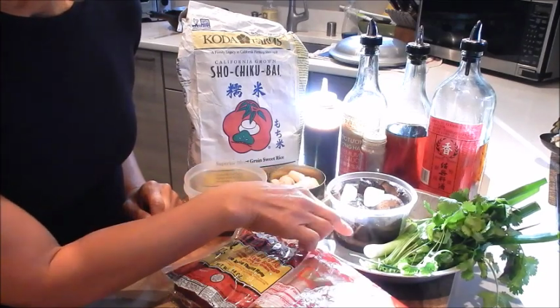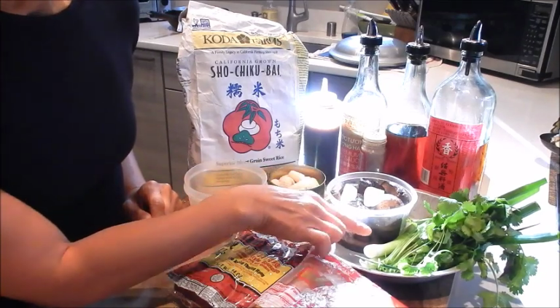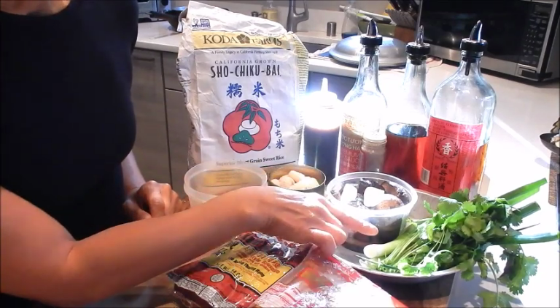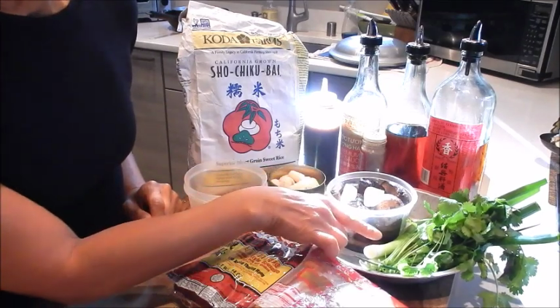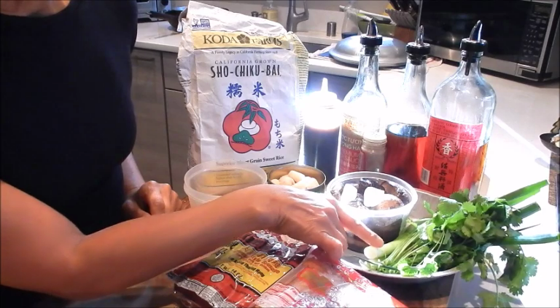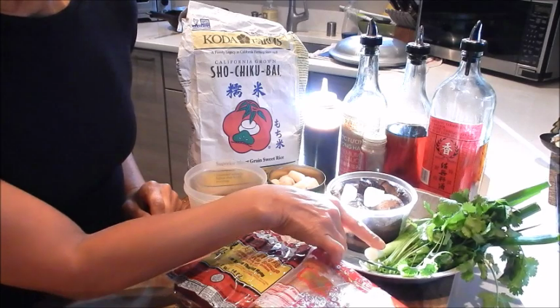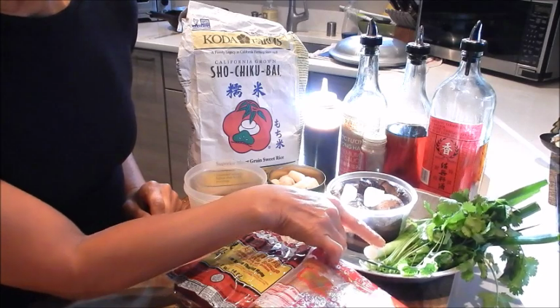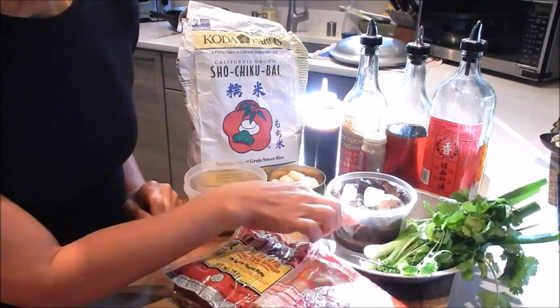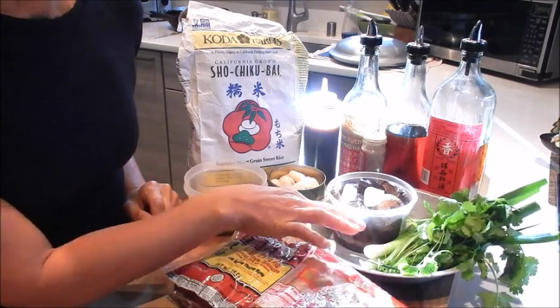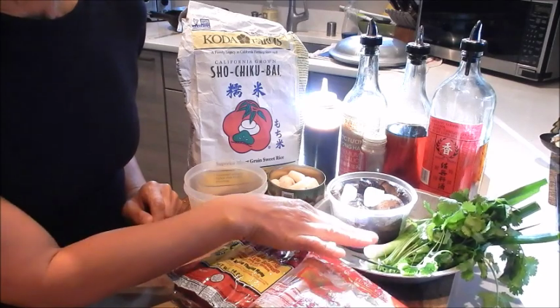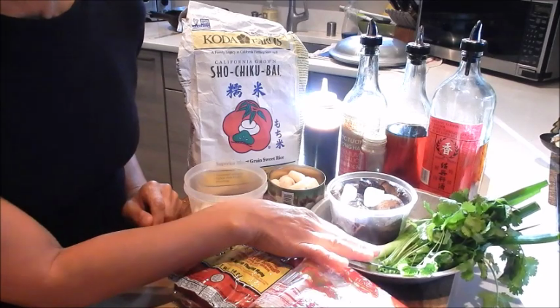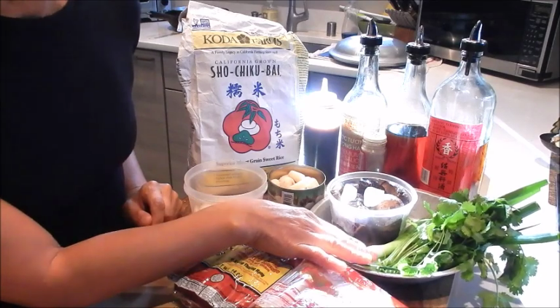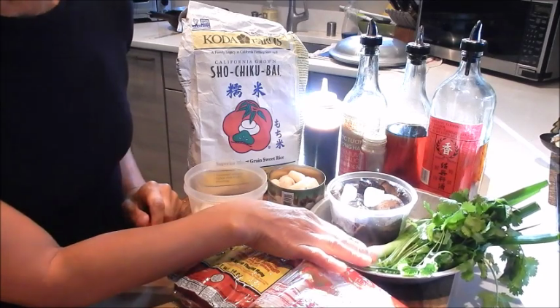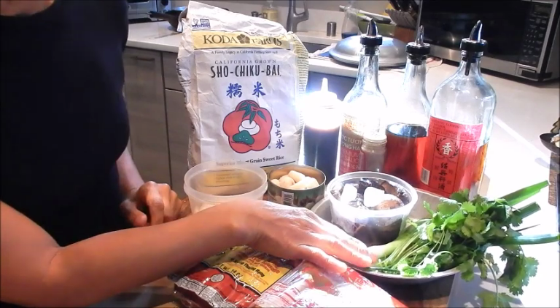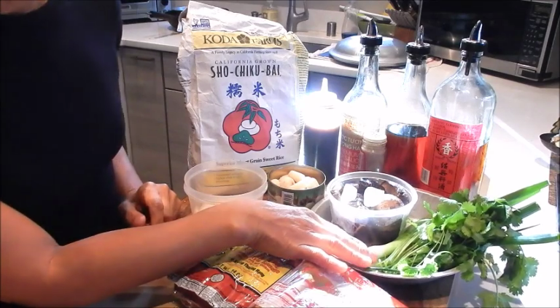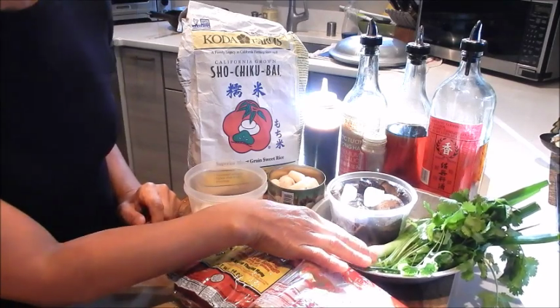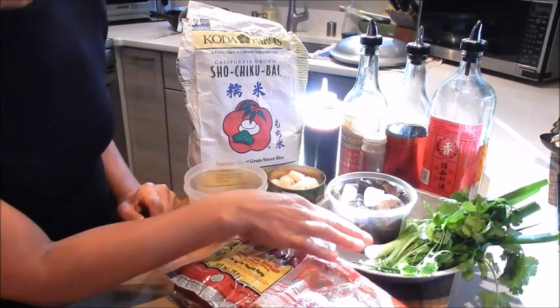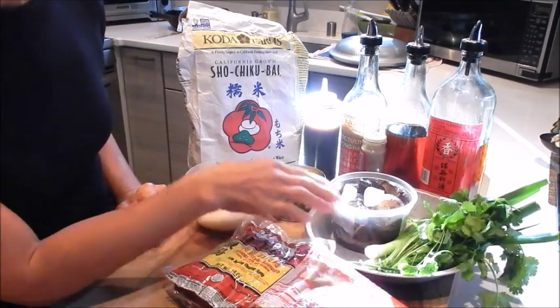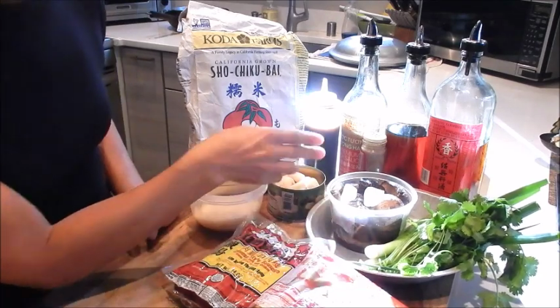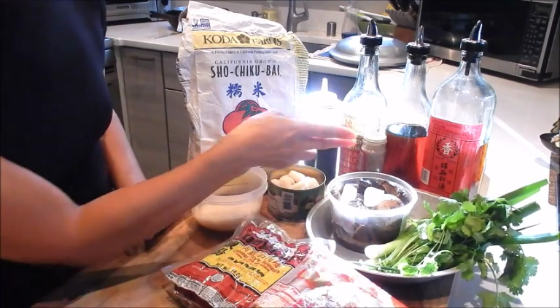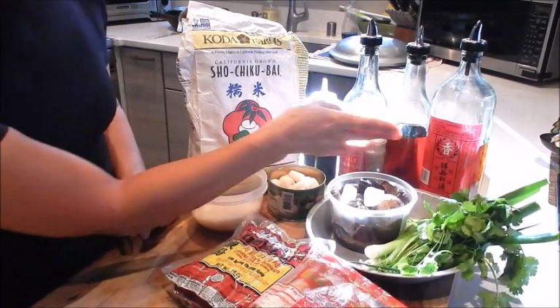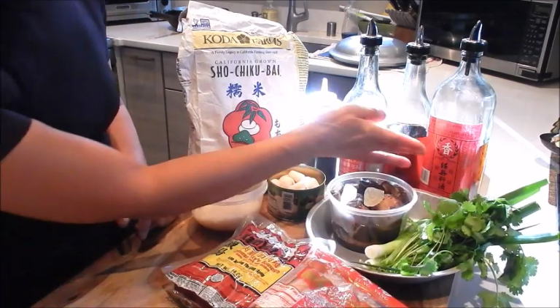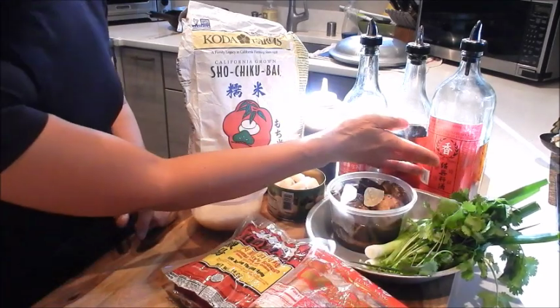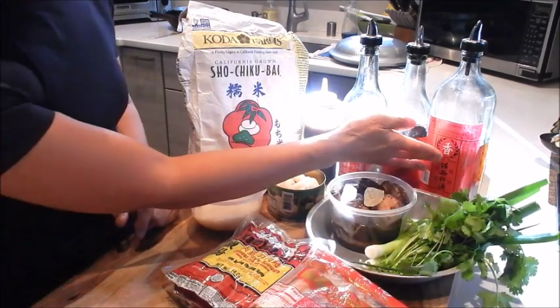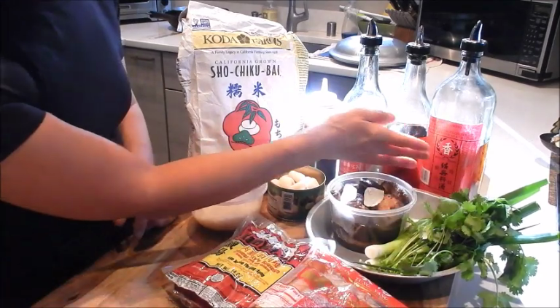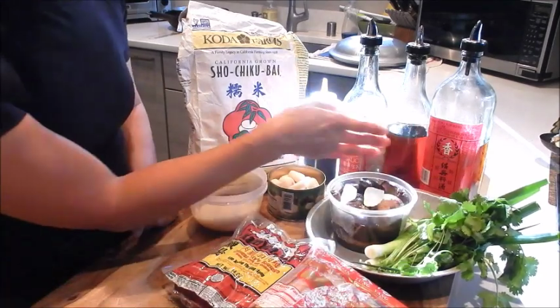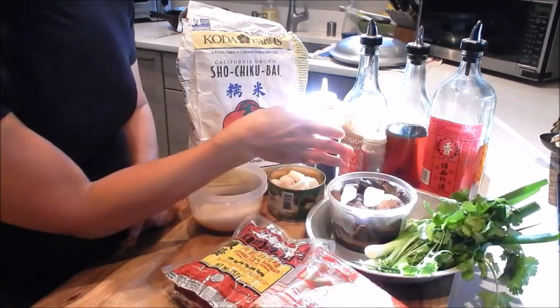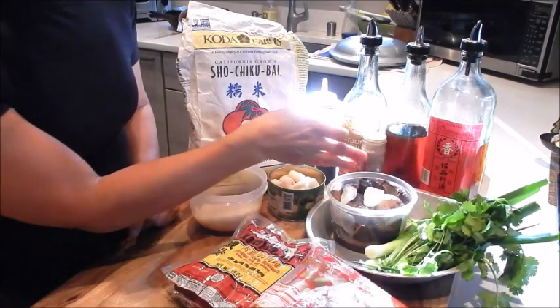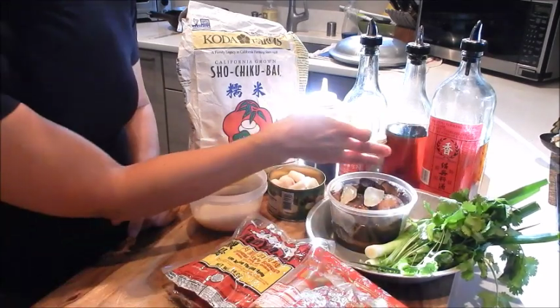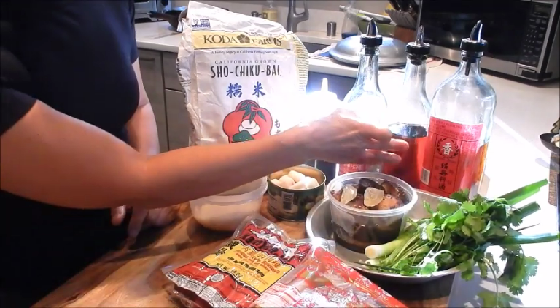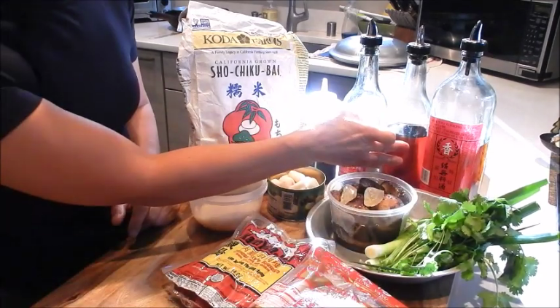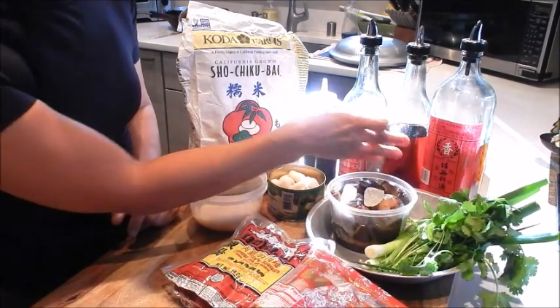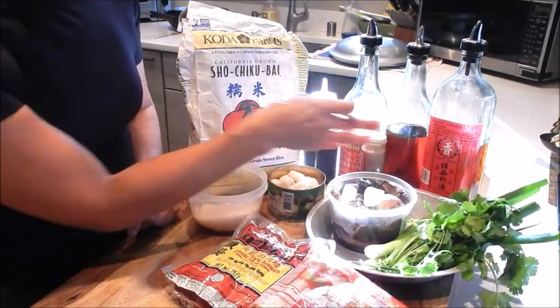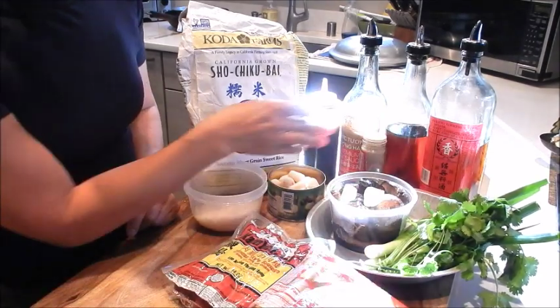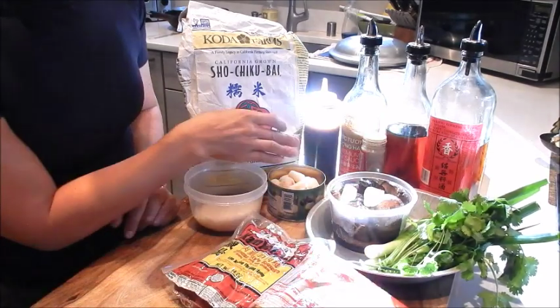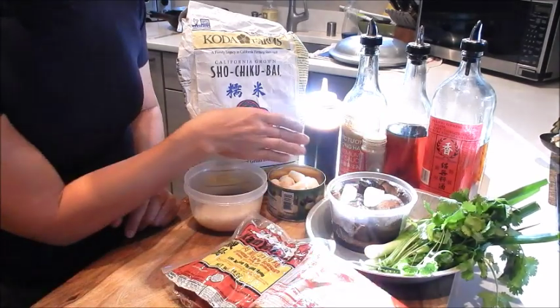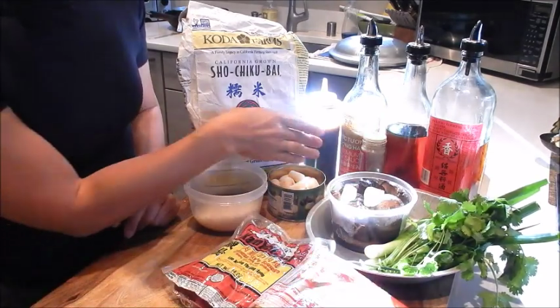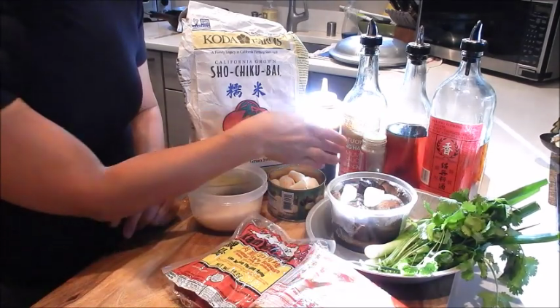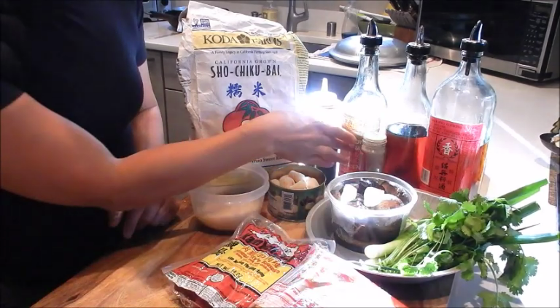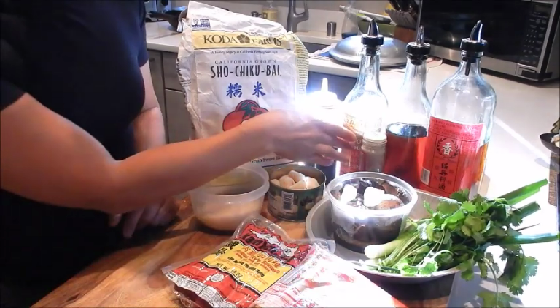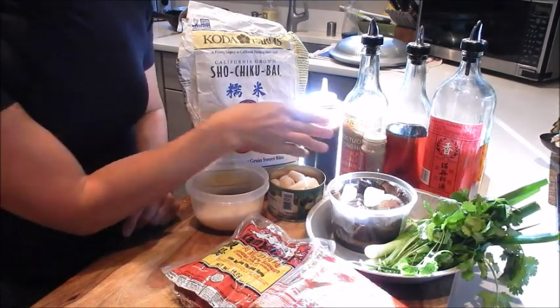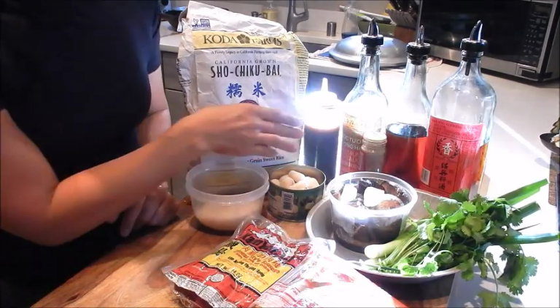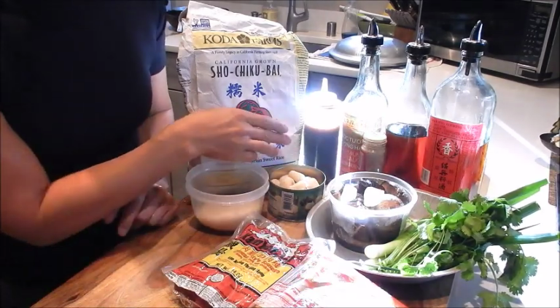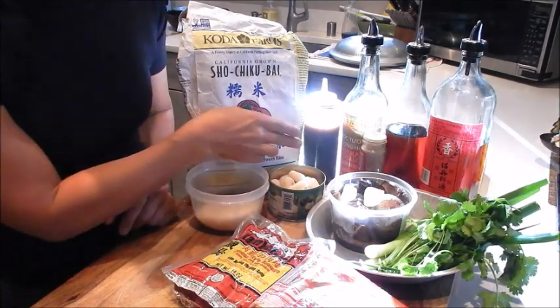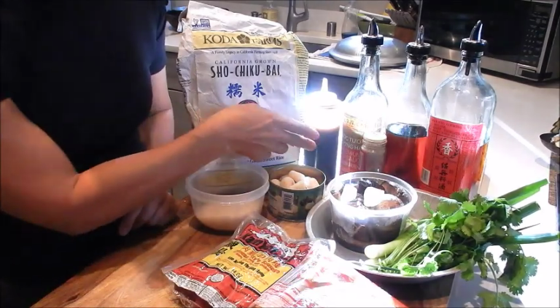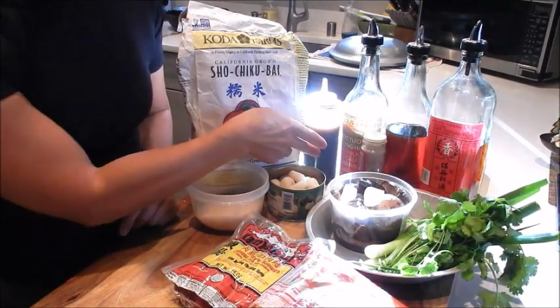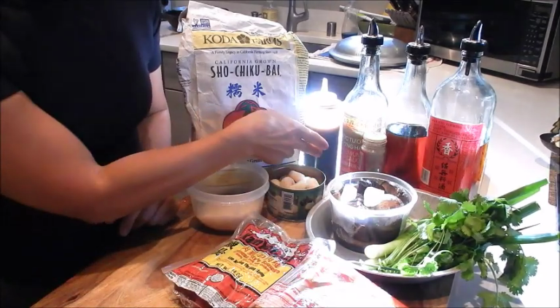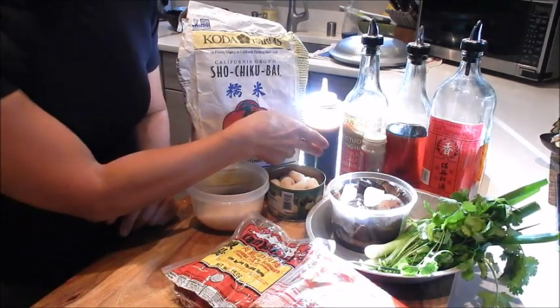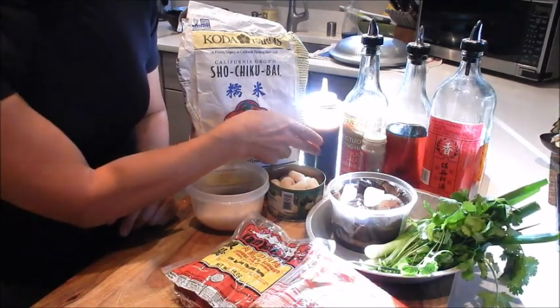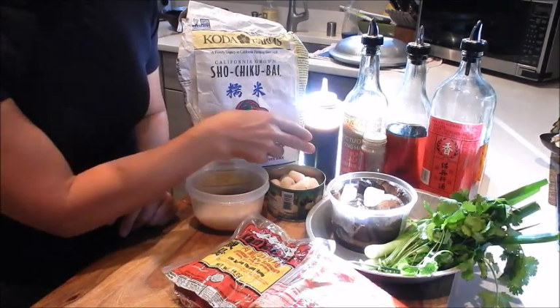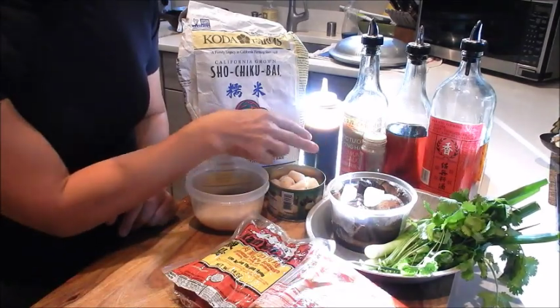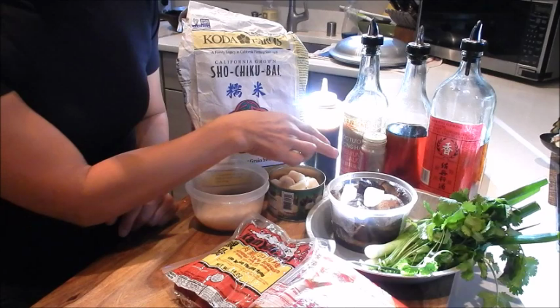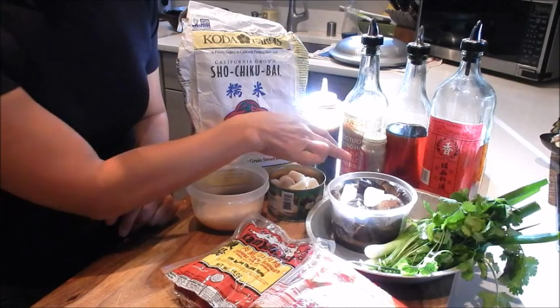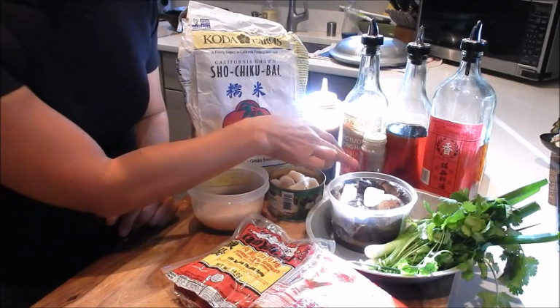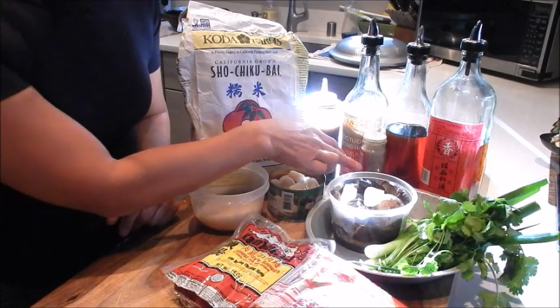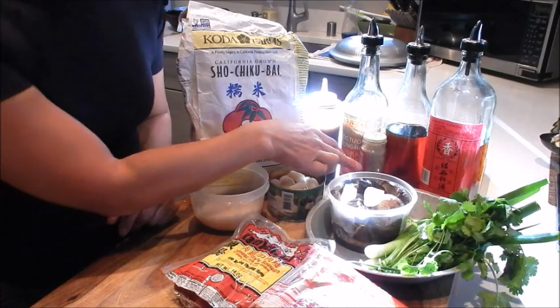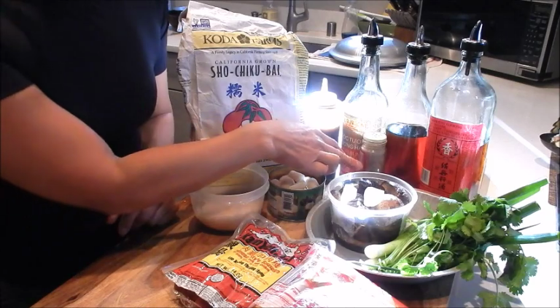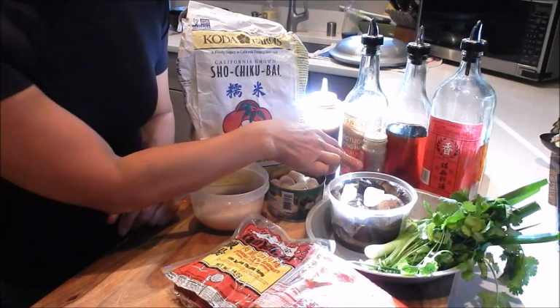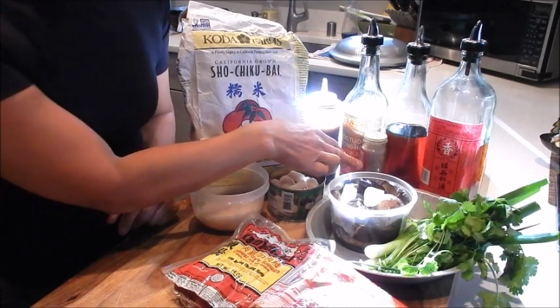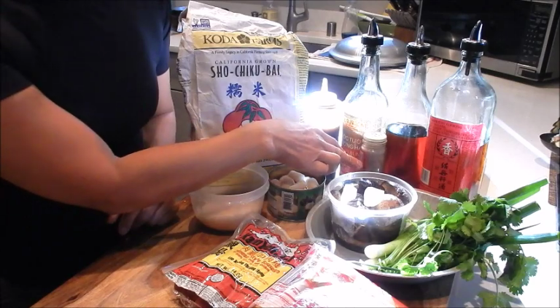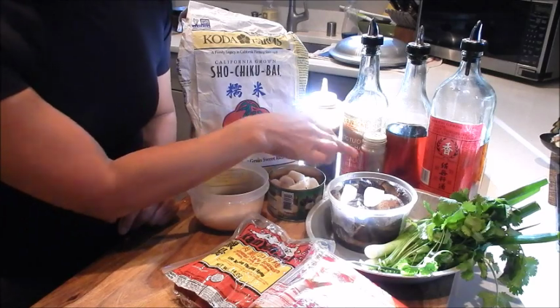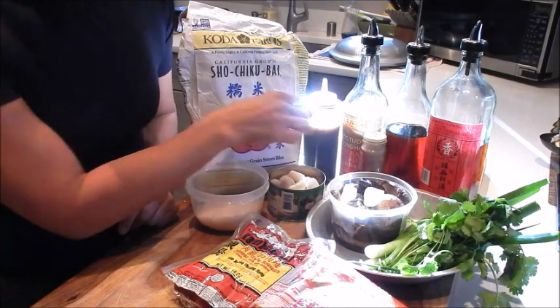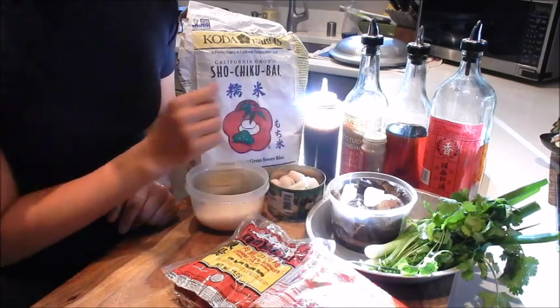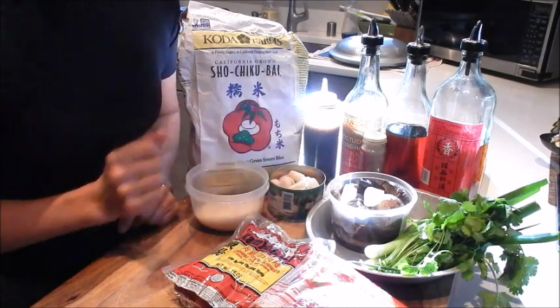Cilantro, green onion, Shaoxing wine, sesame oil, soy sauce, oyster sauce, and white pepper.